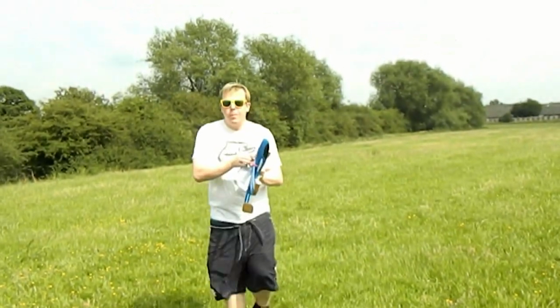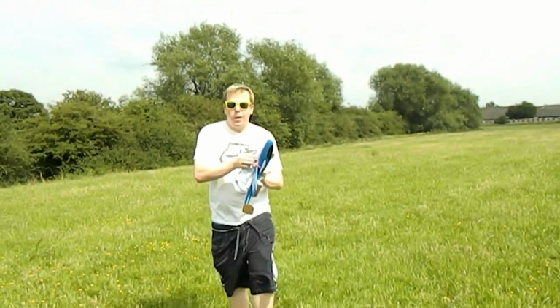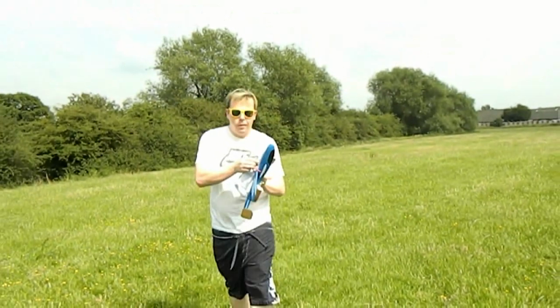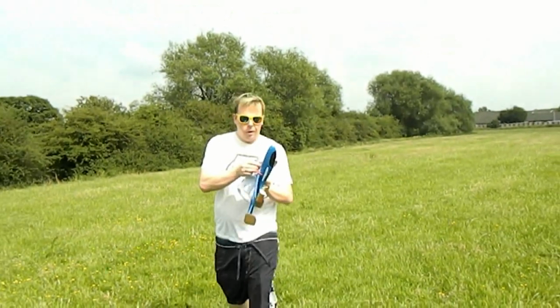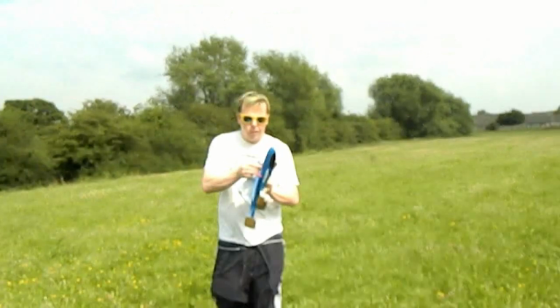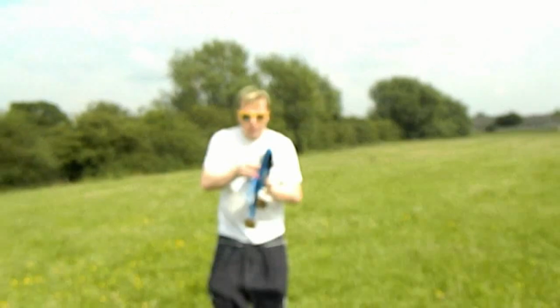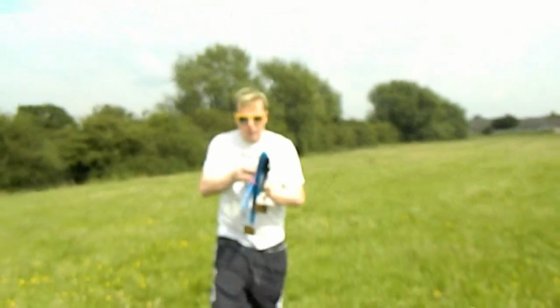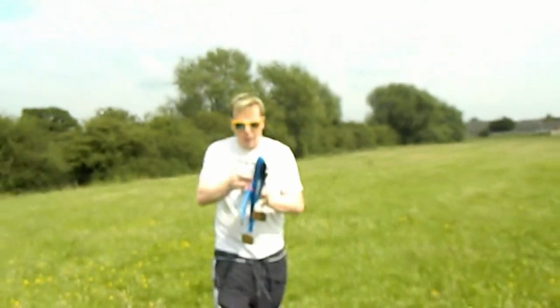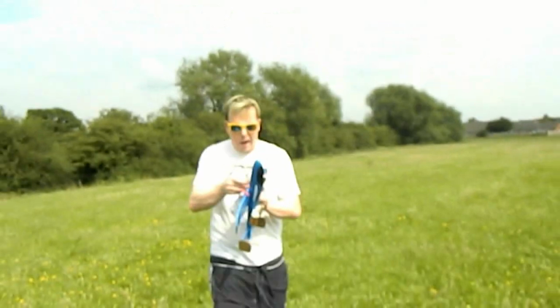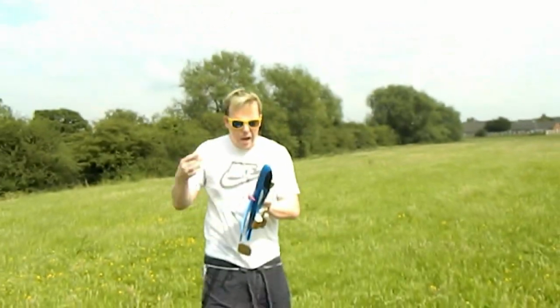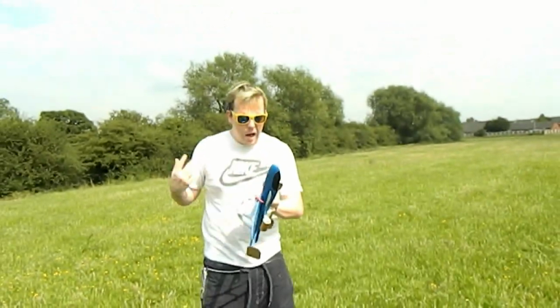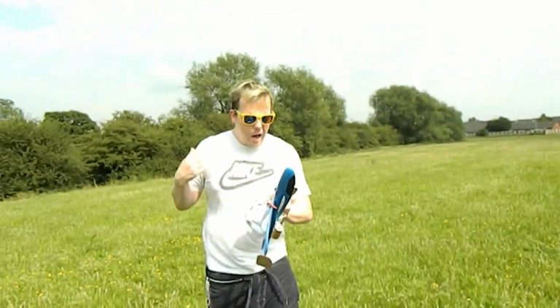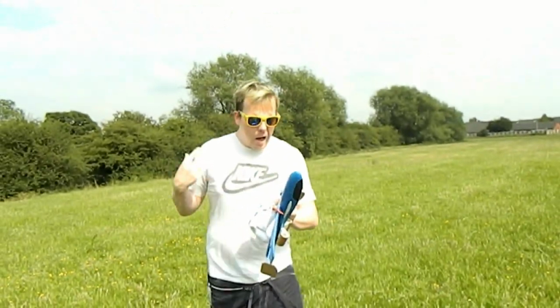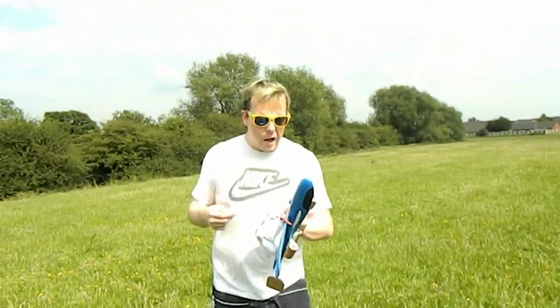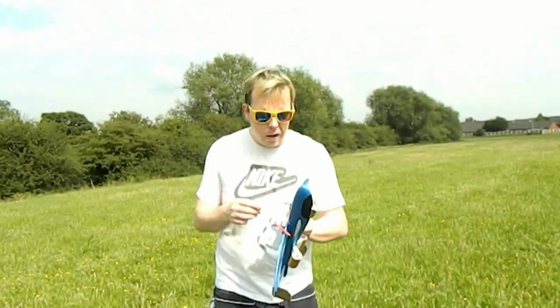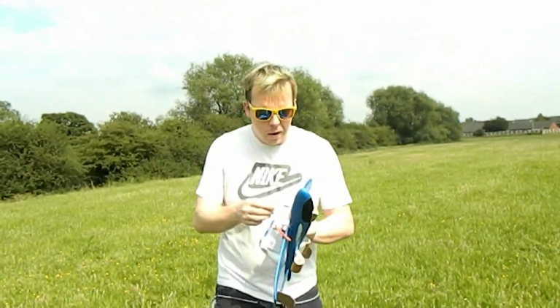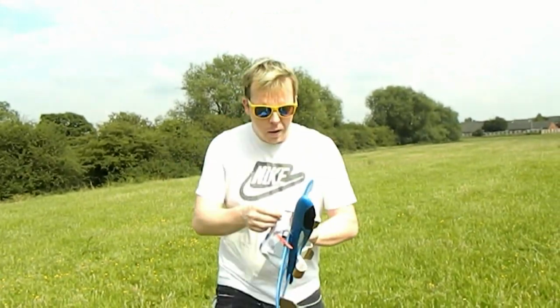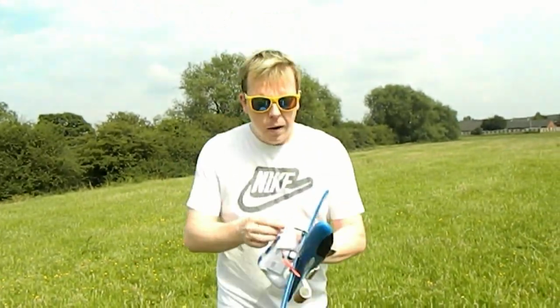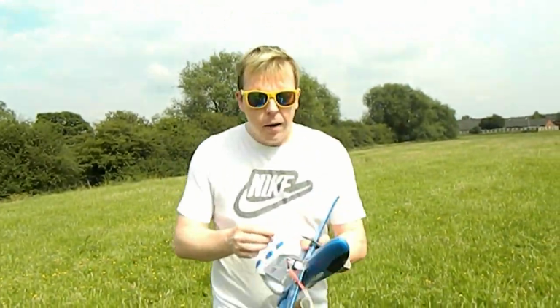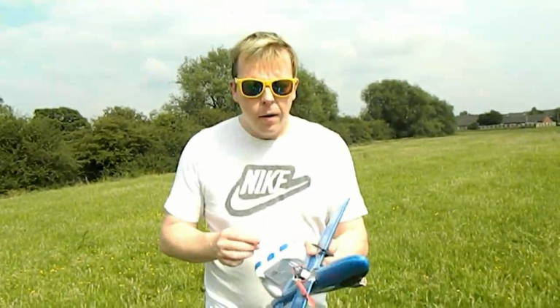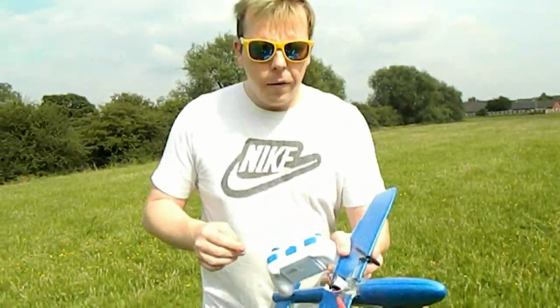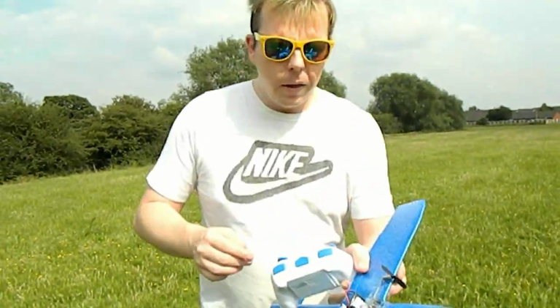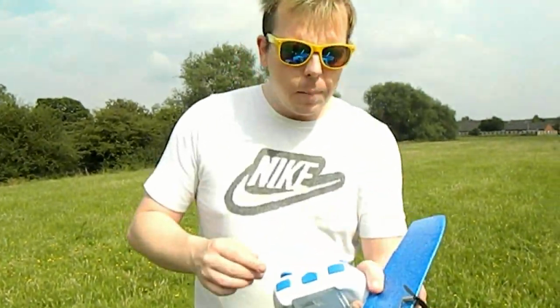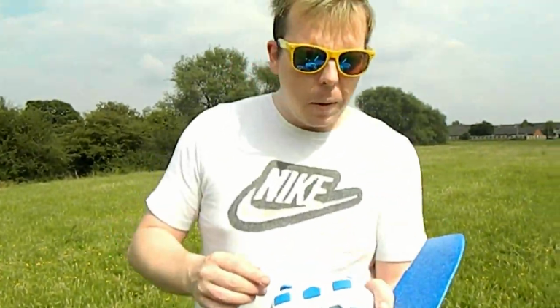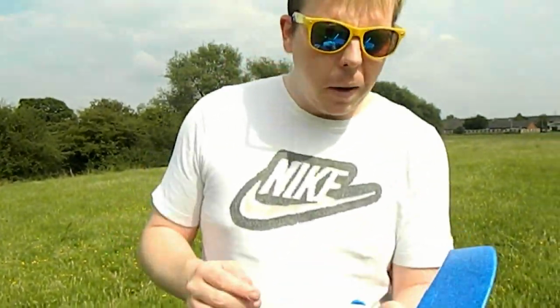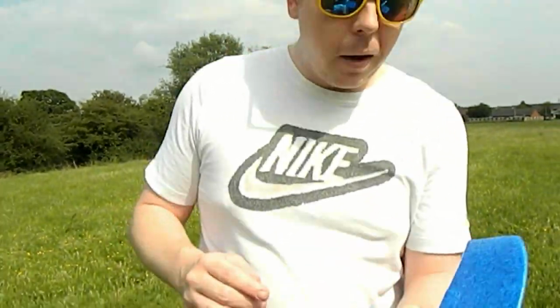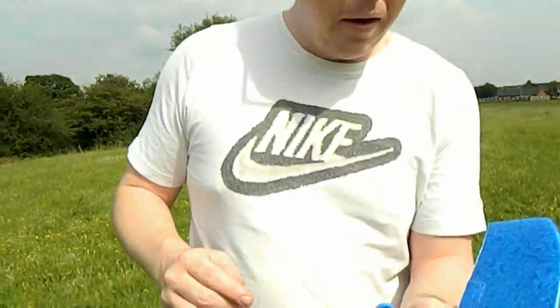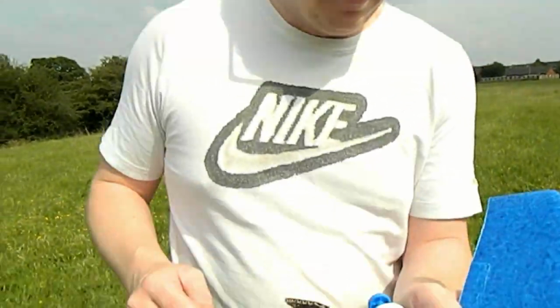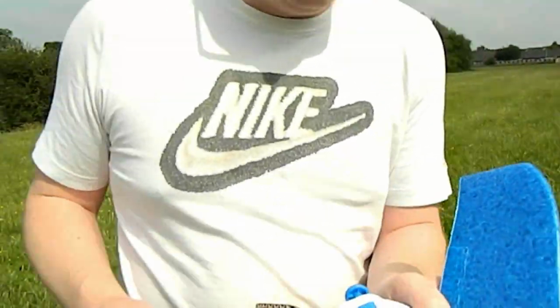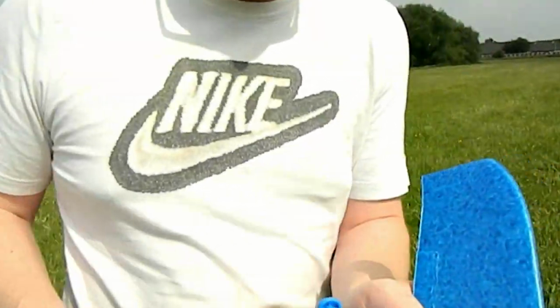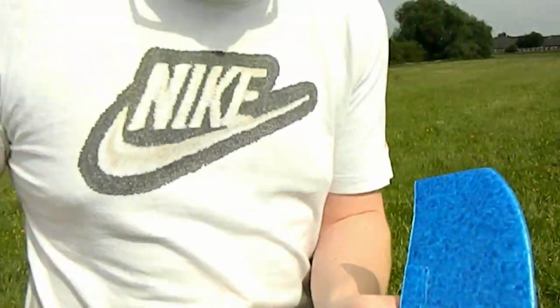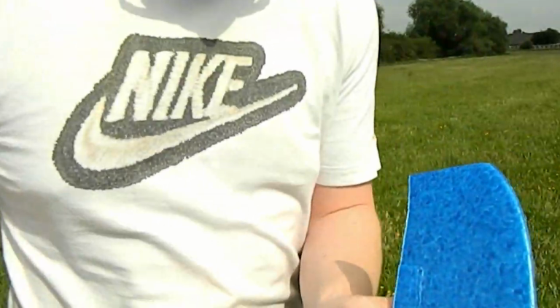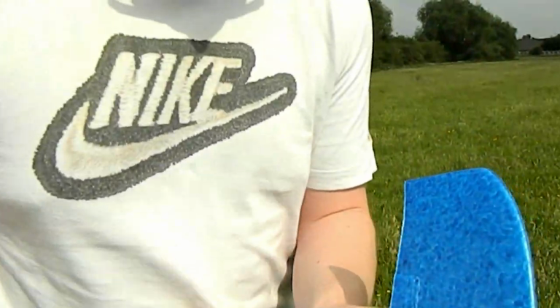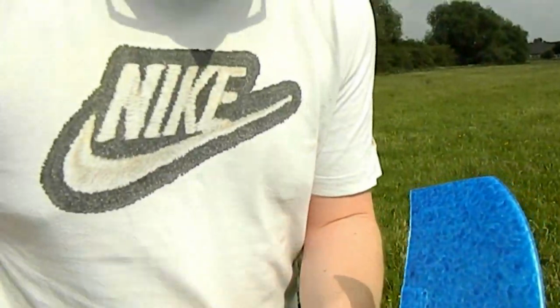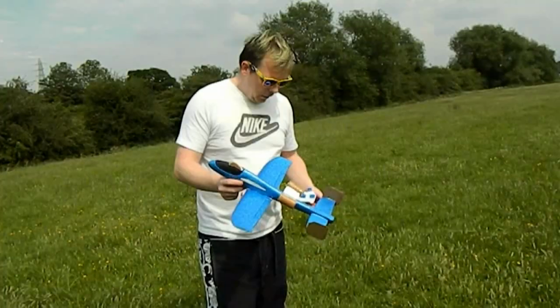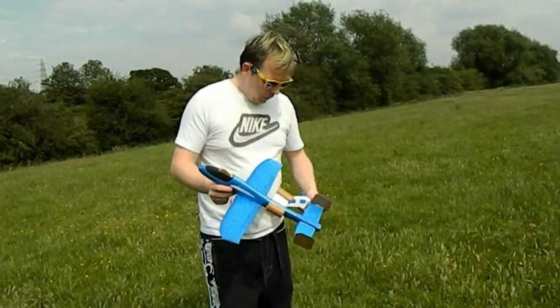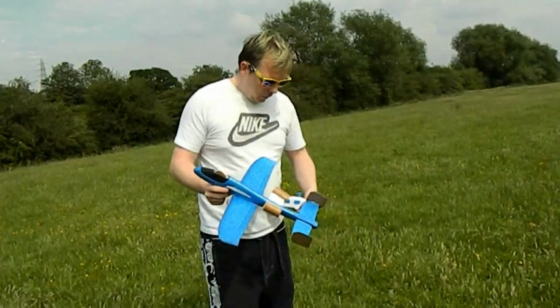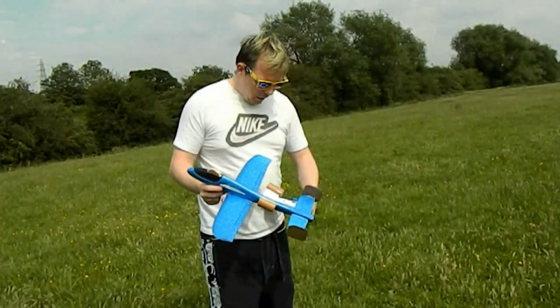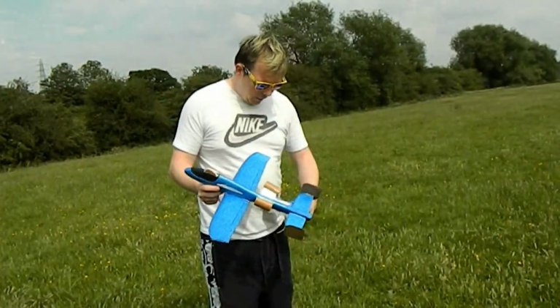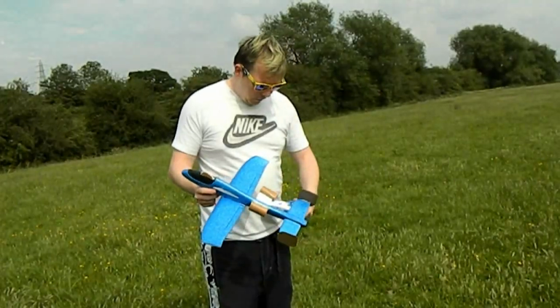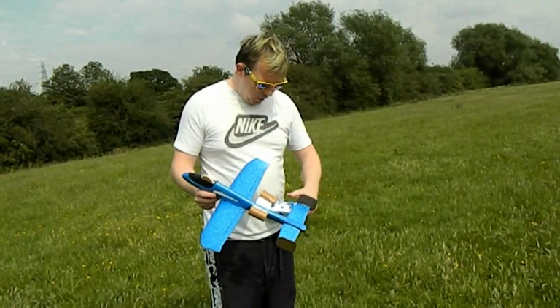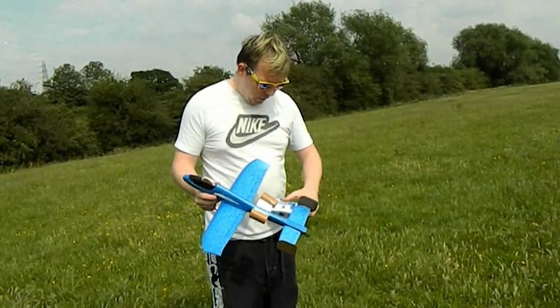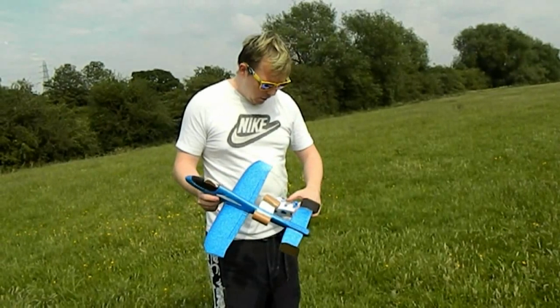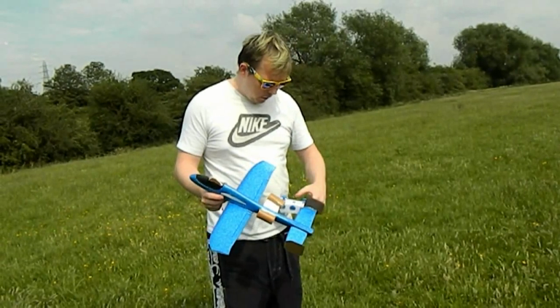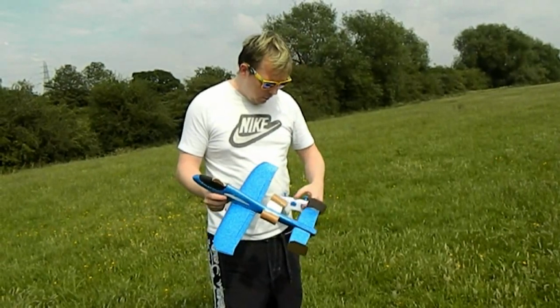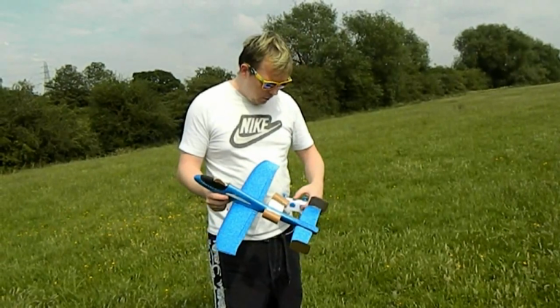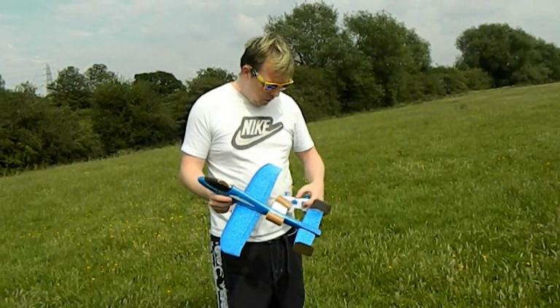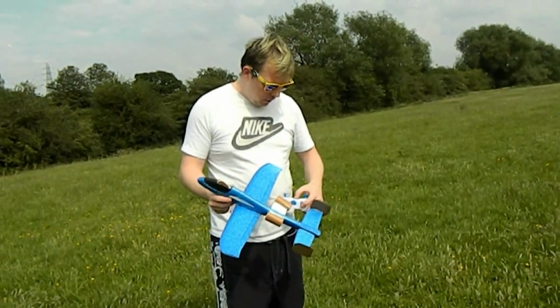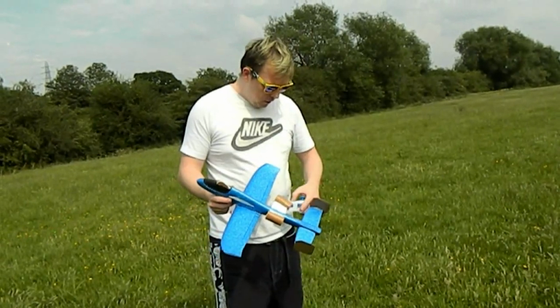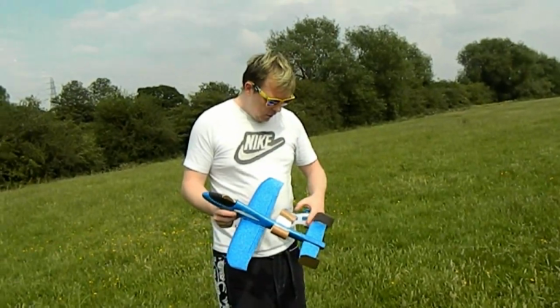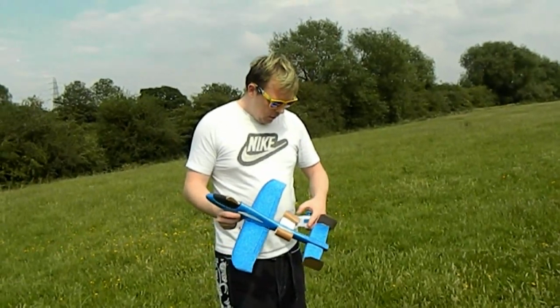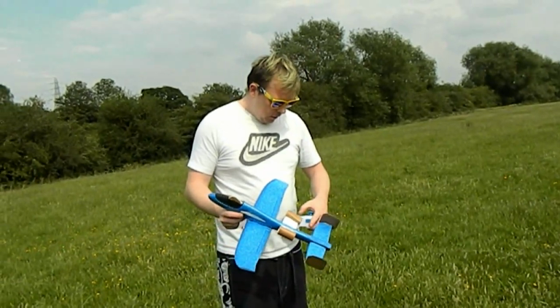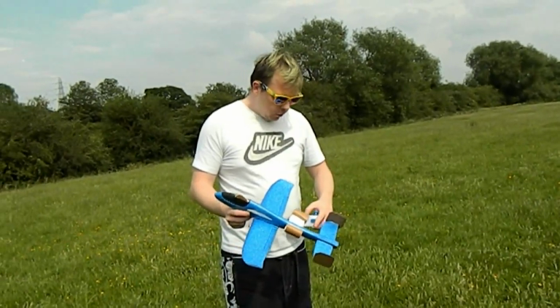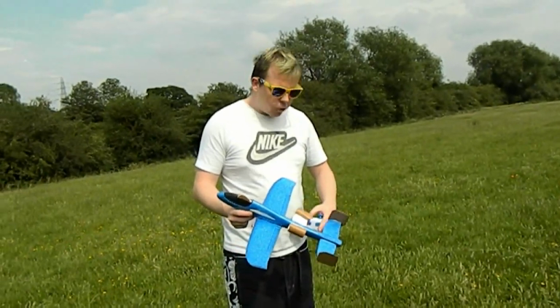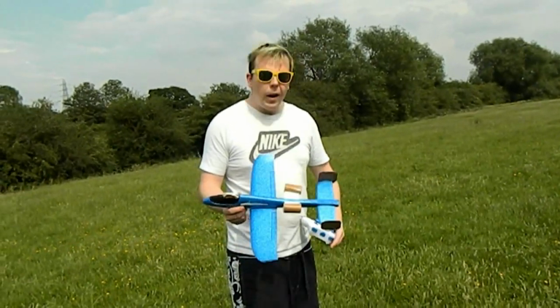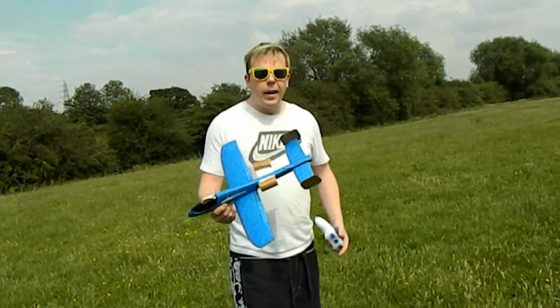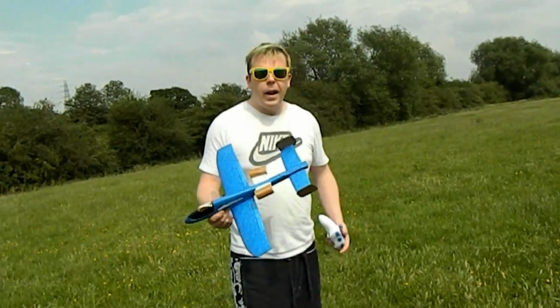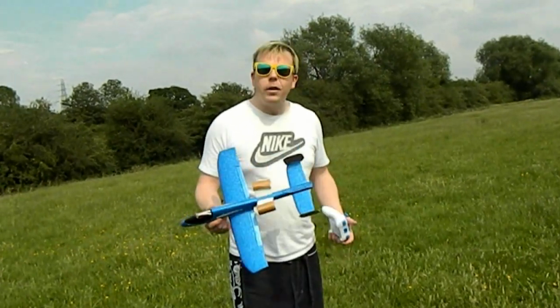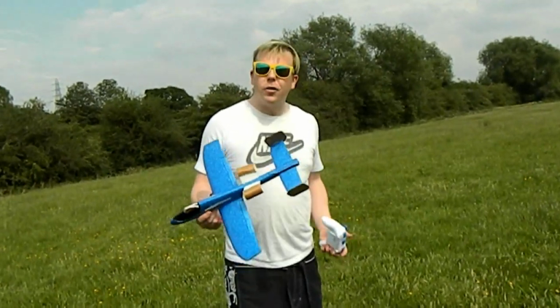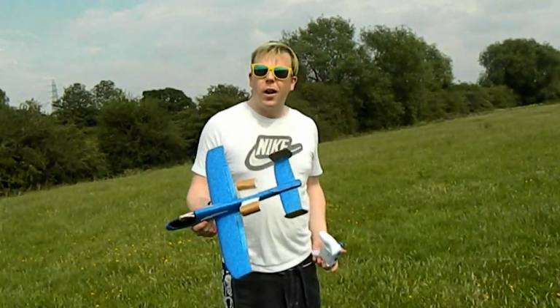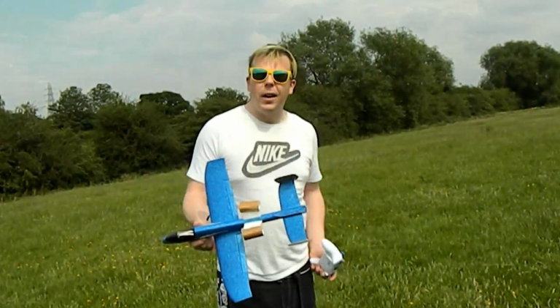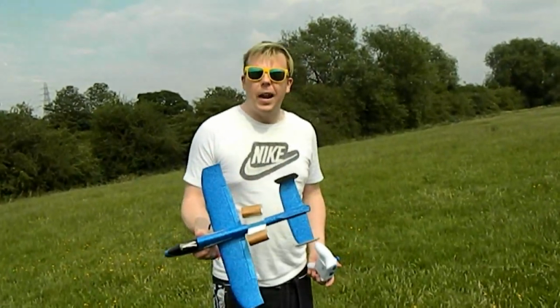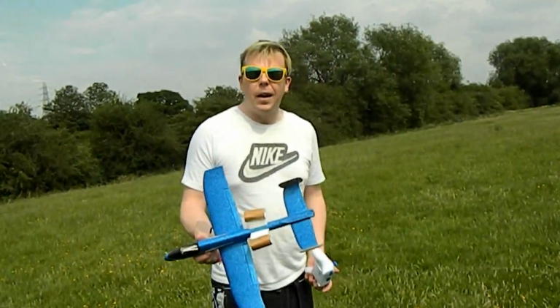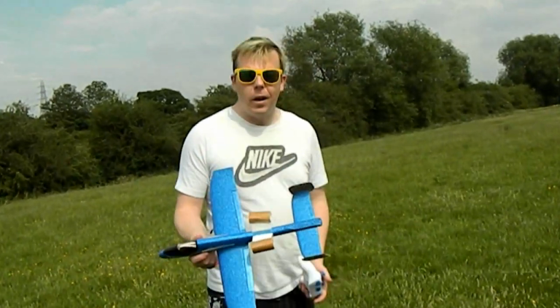The heat re-melted the hot glue. Feel that motor. You know, trial and error, trial and error.